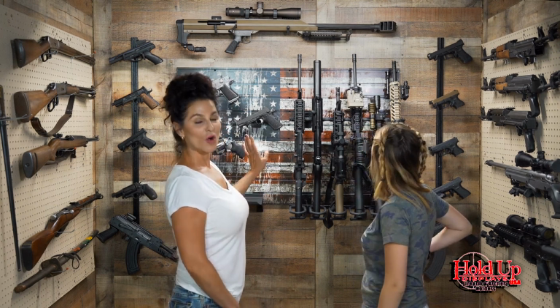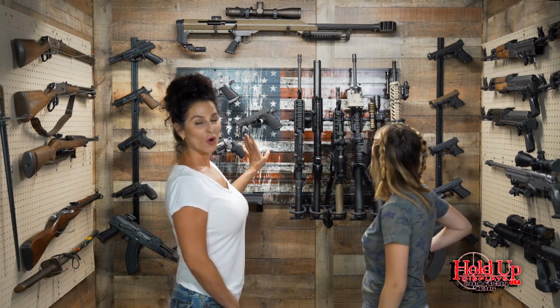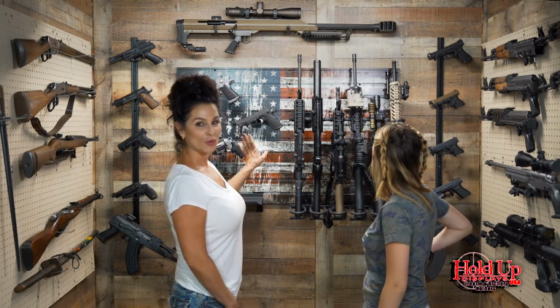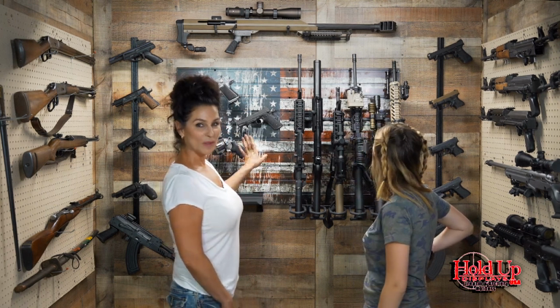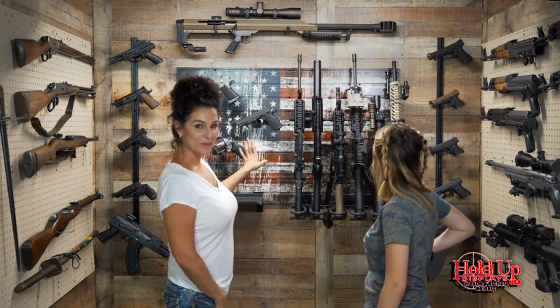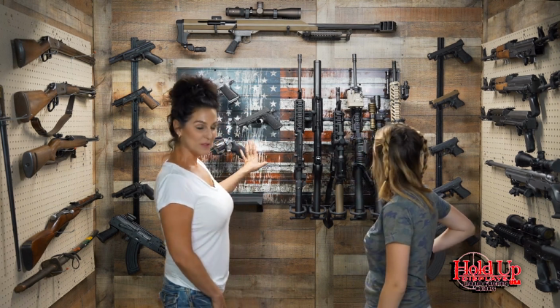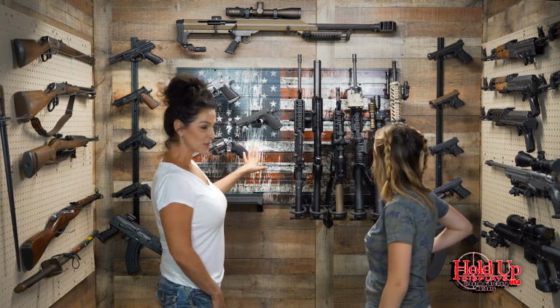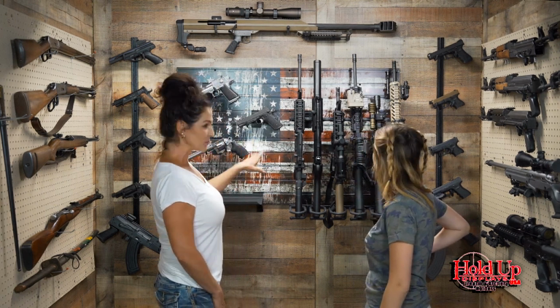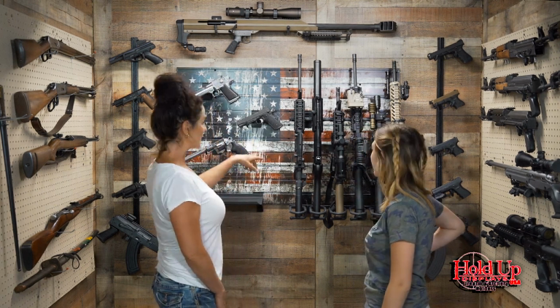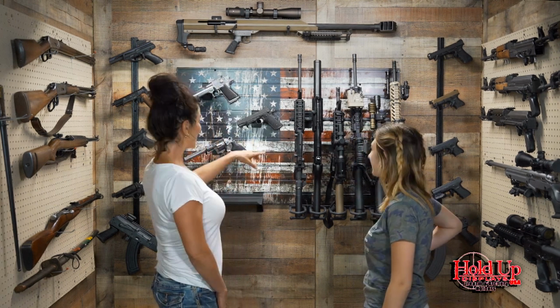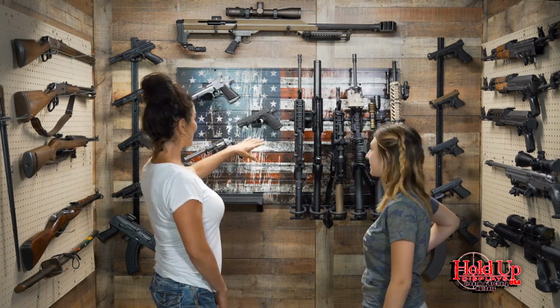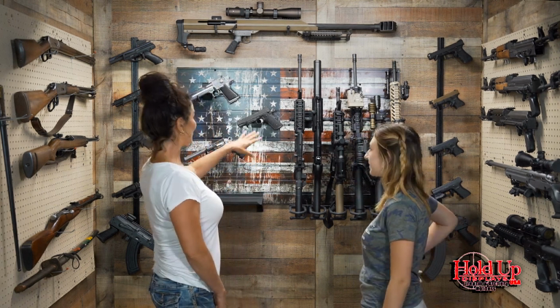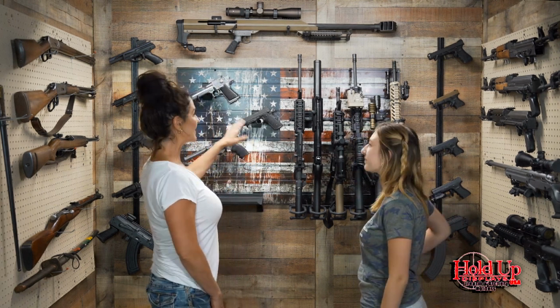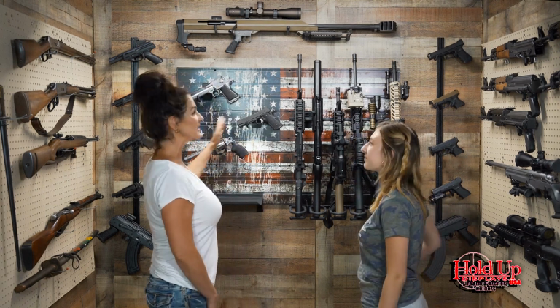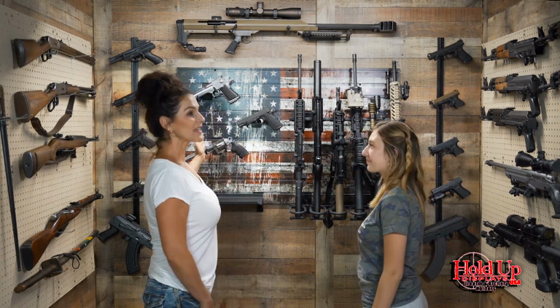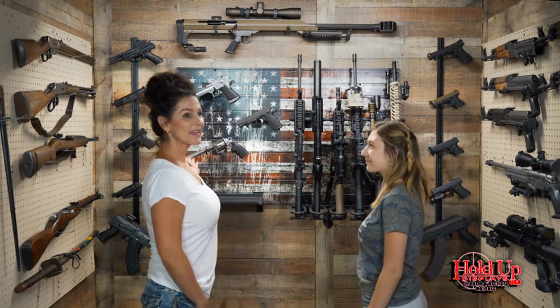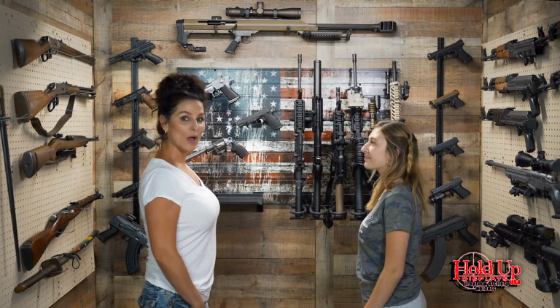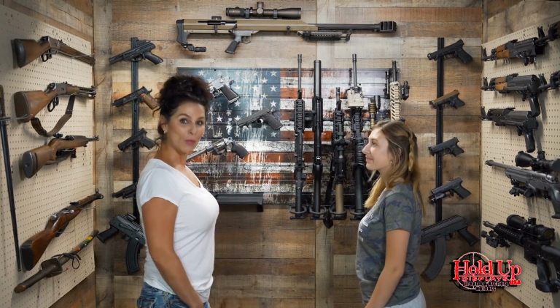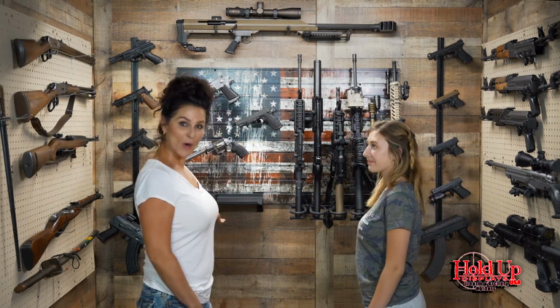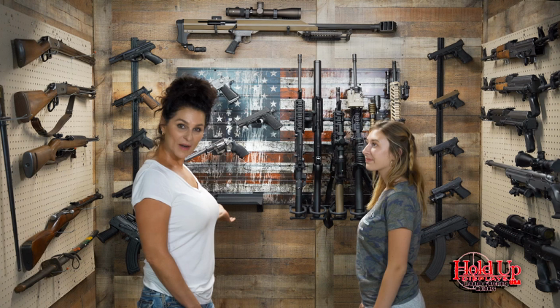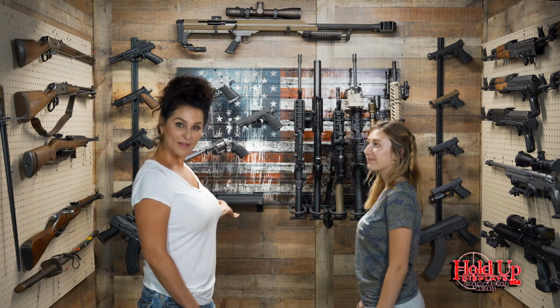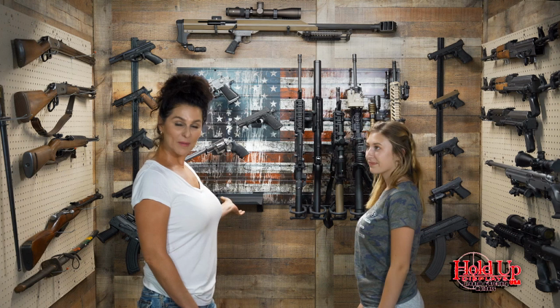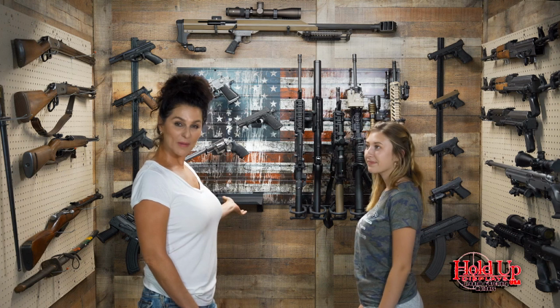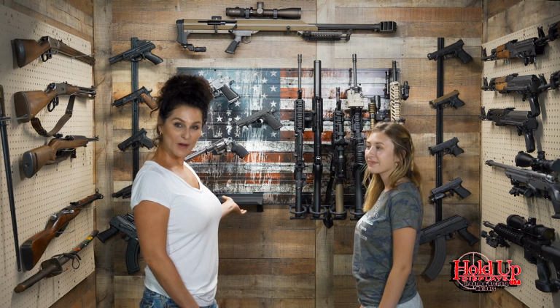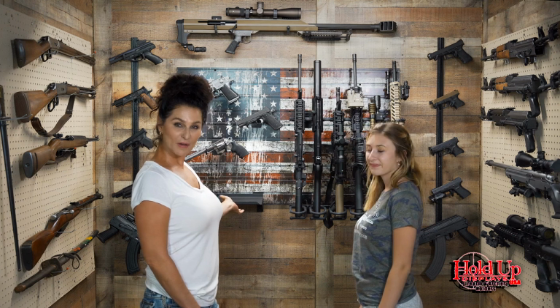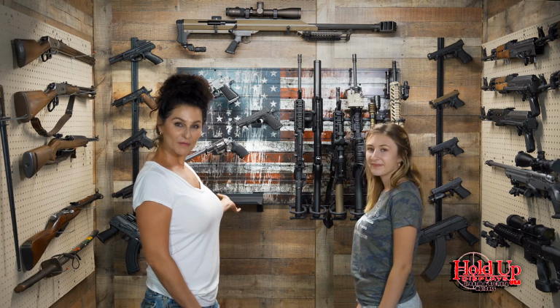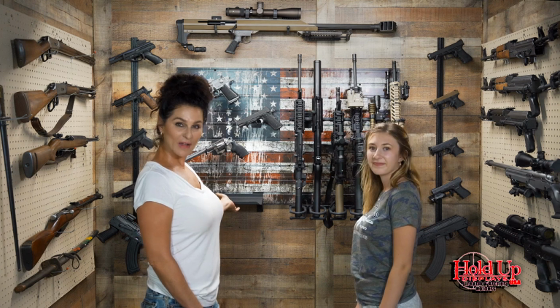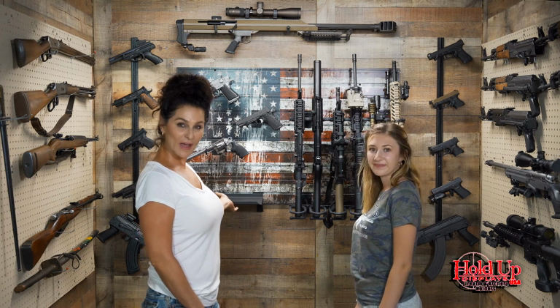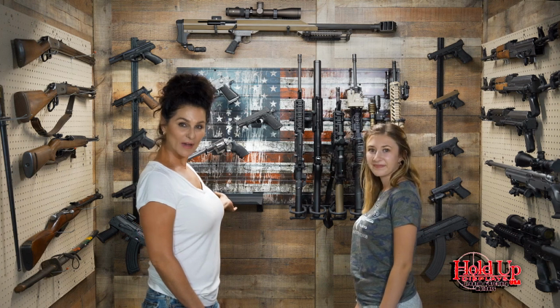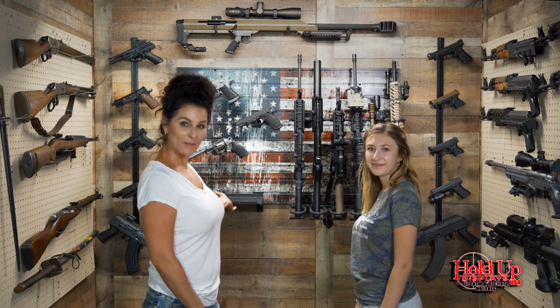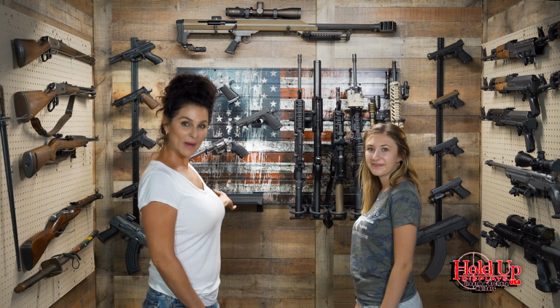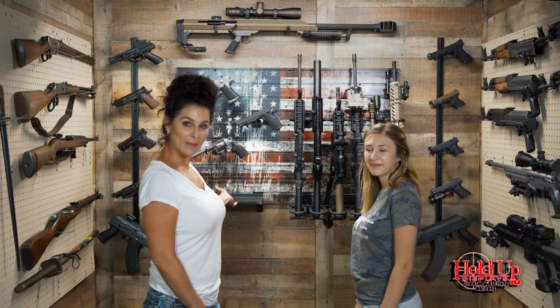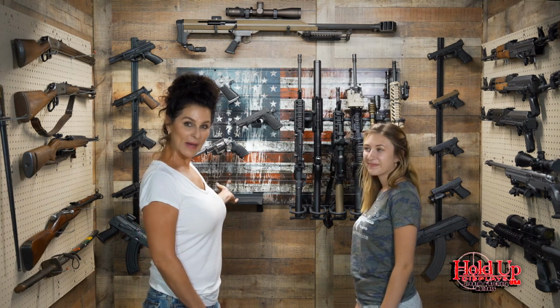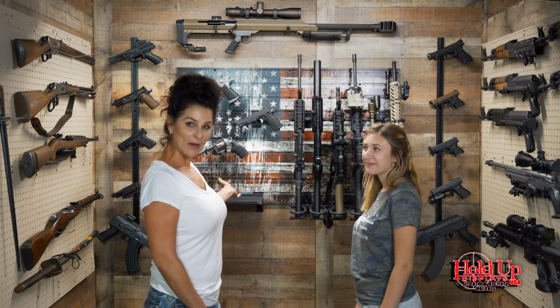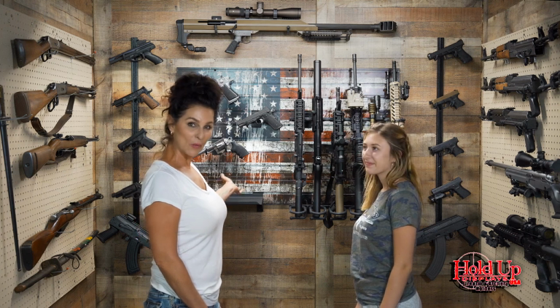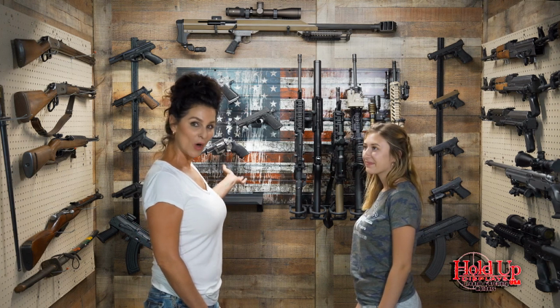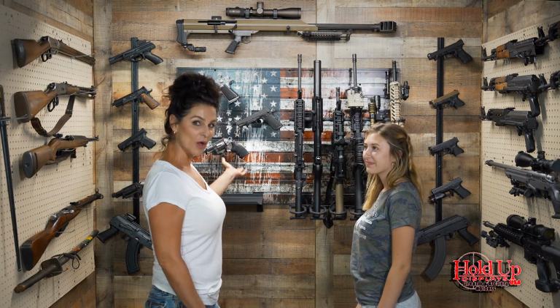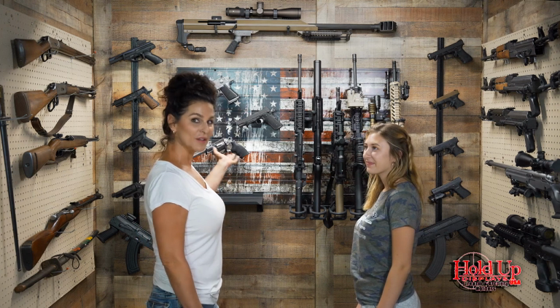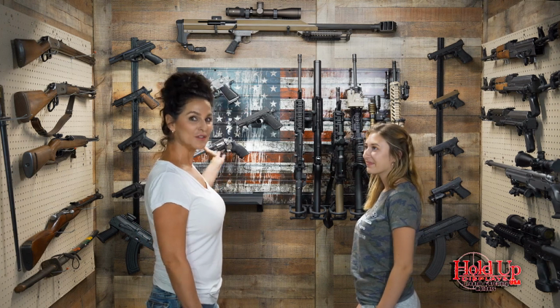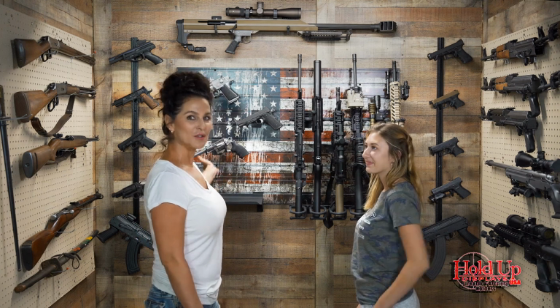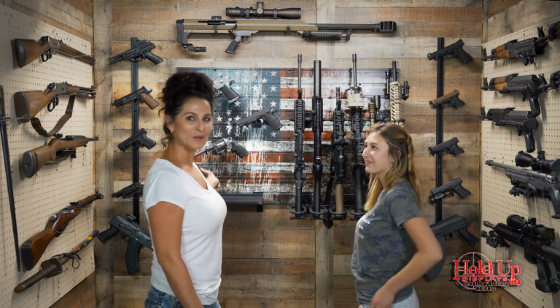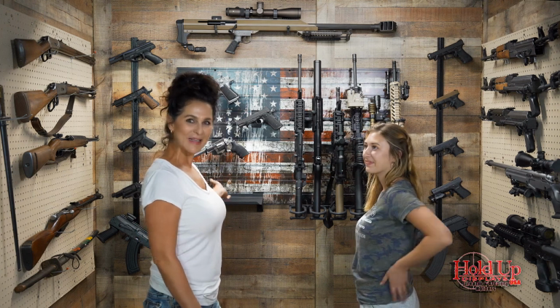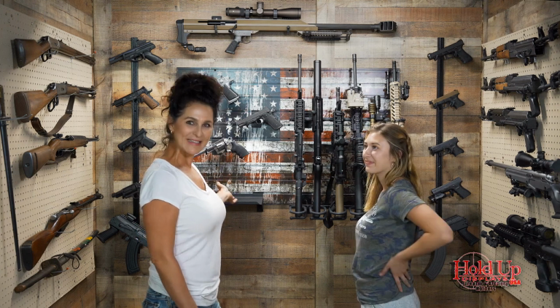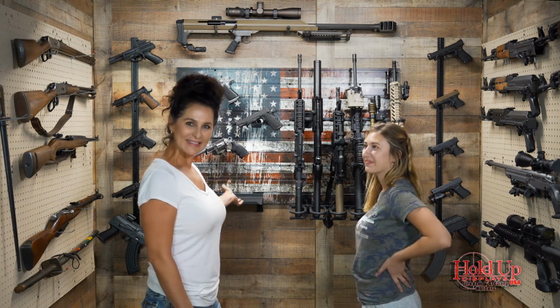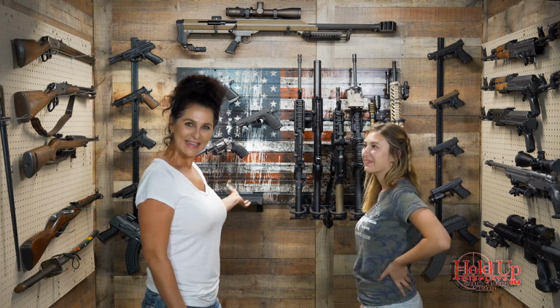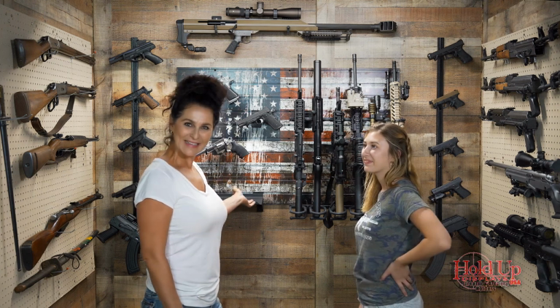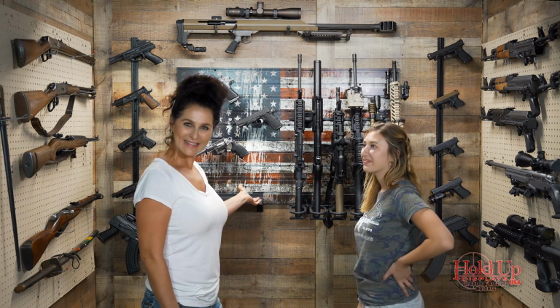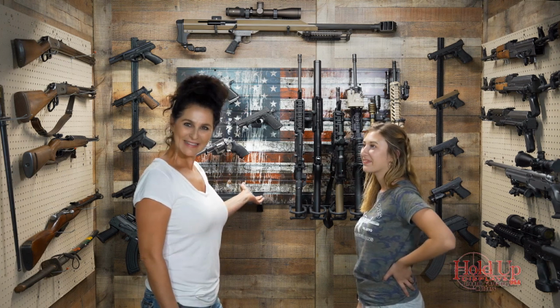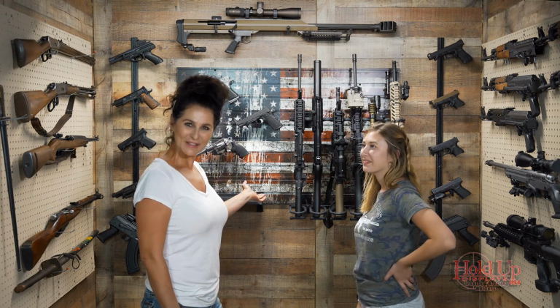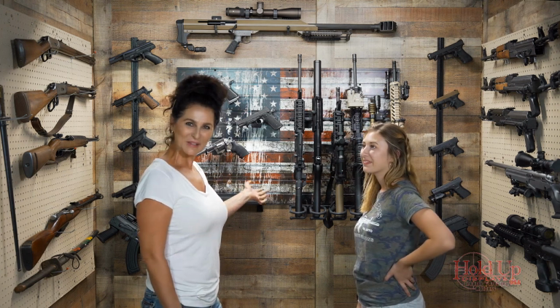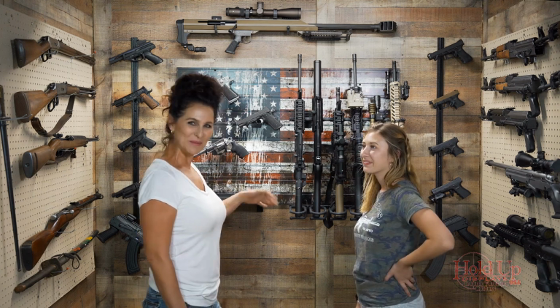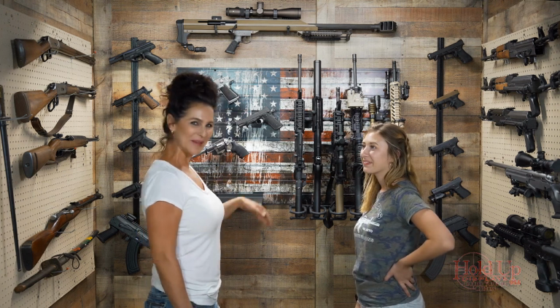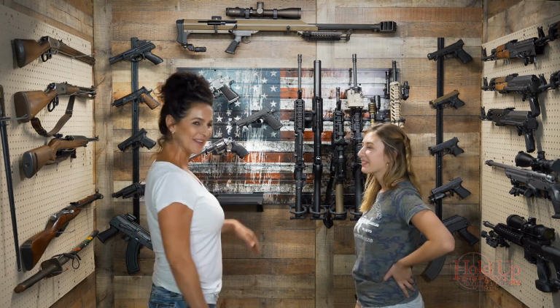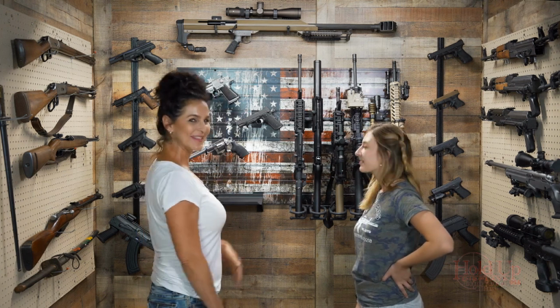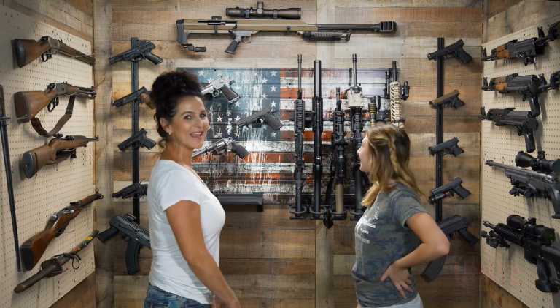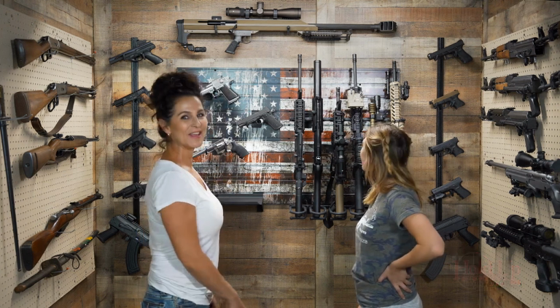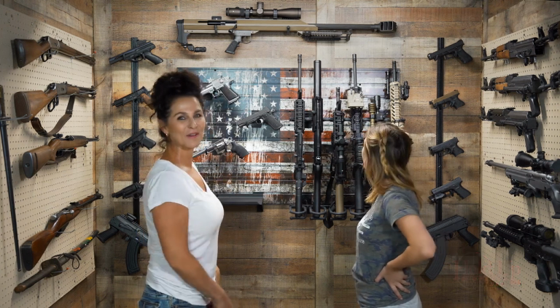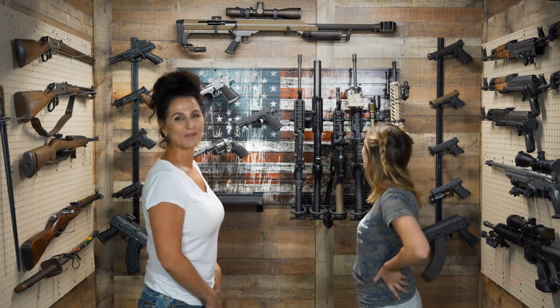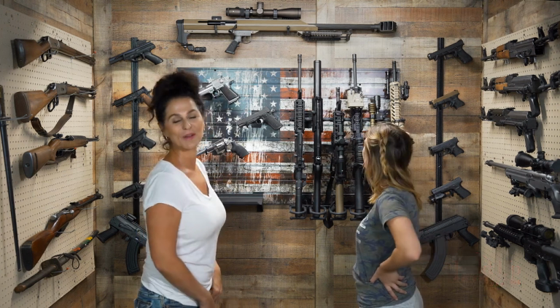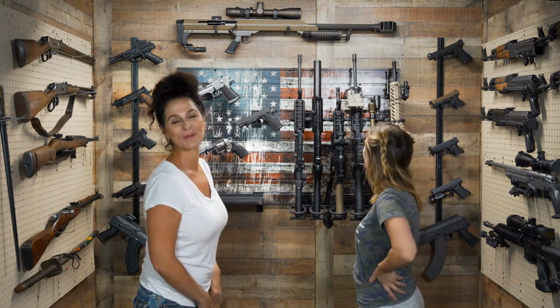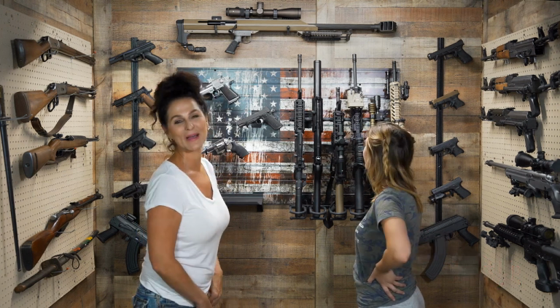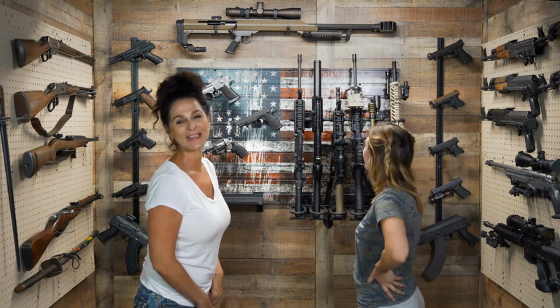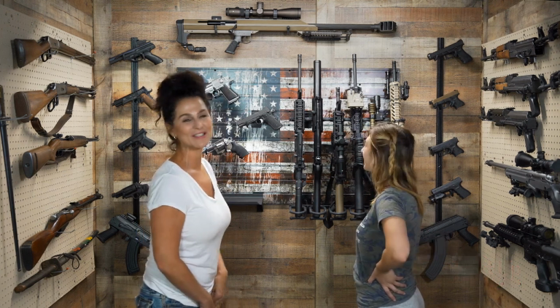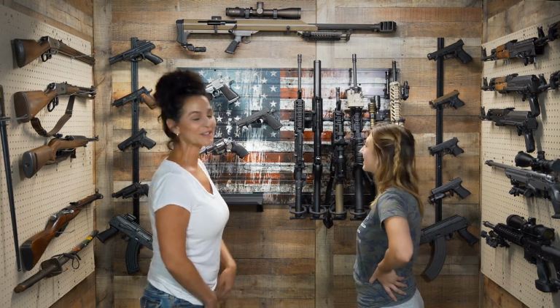Hold Up Display — I wanted the American Flag on my back wall, and so they sent it to me. Thank you very much.